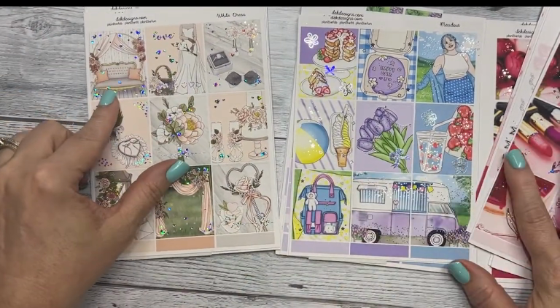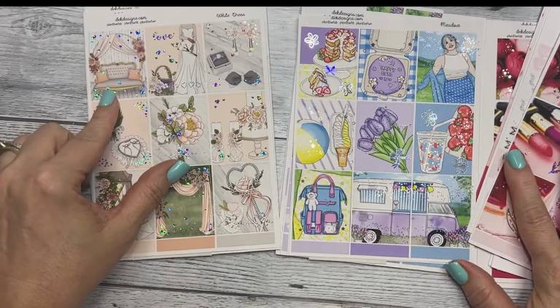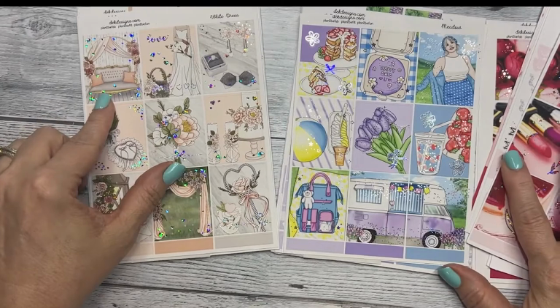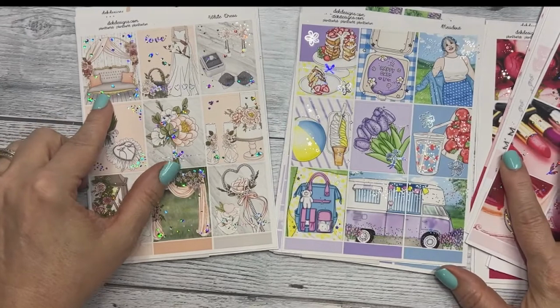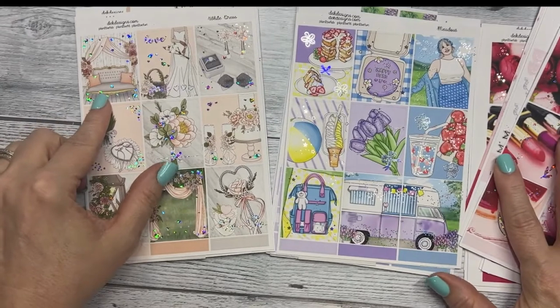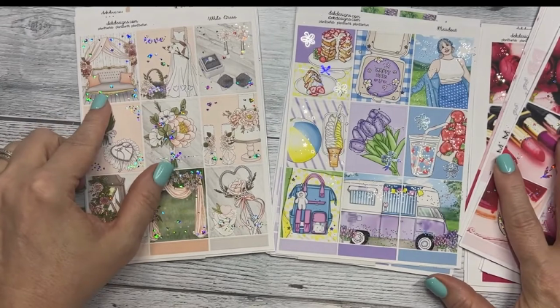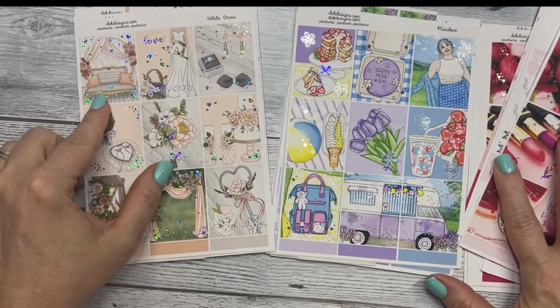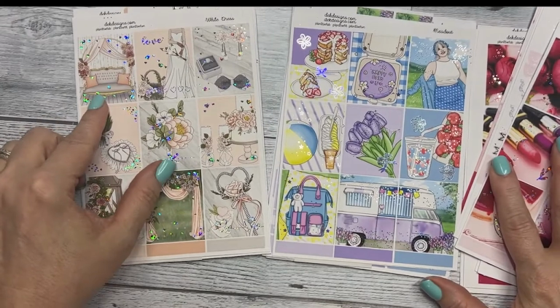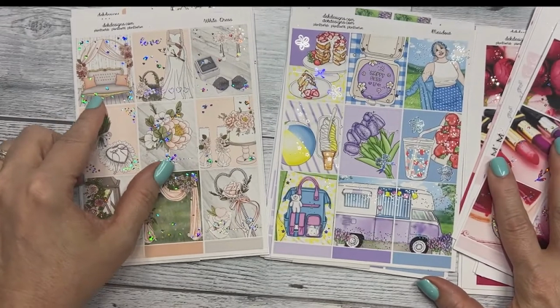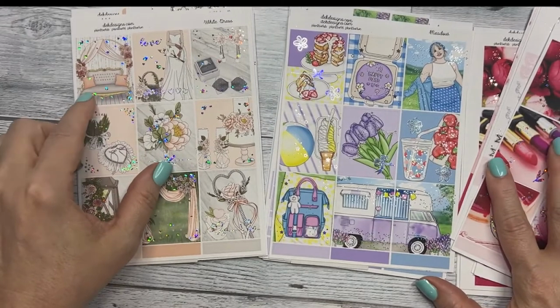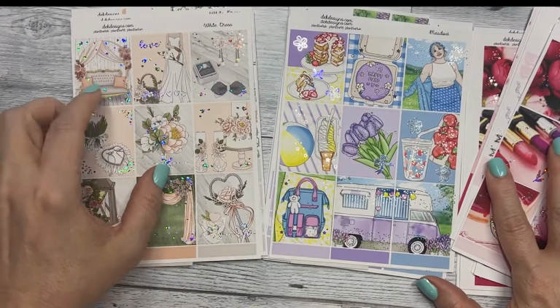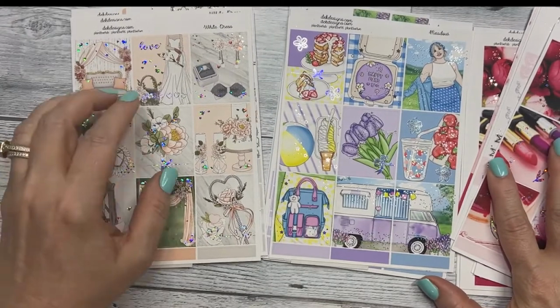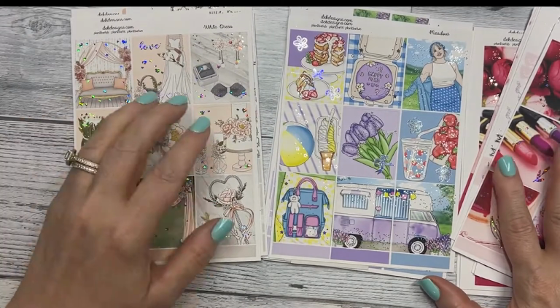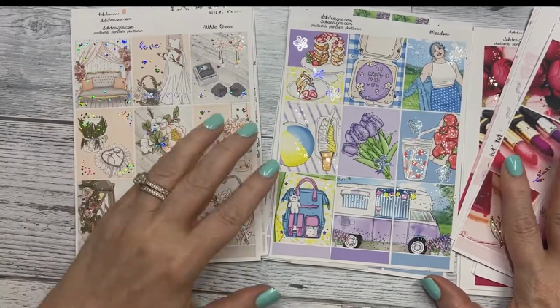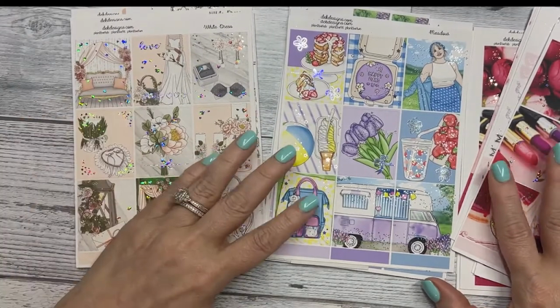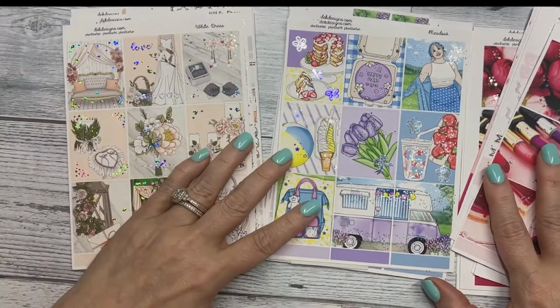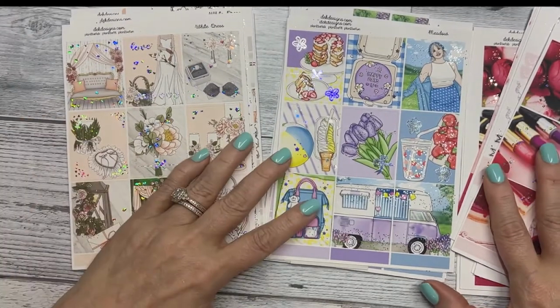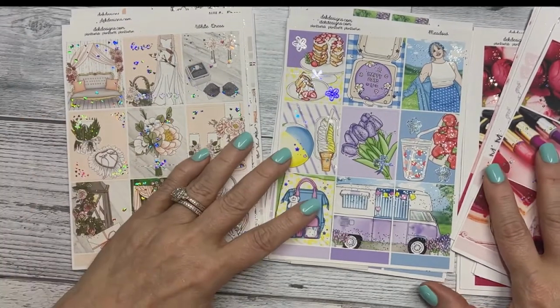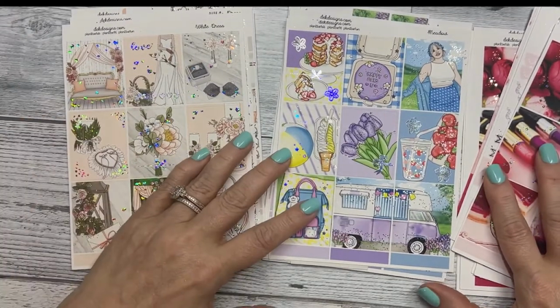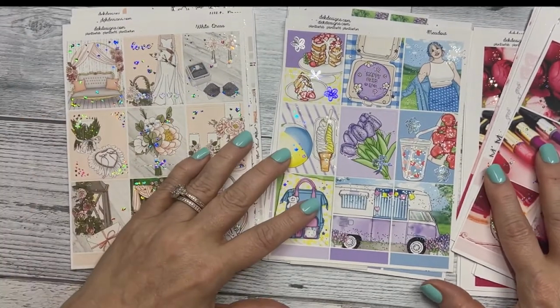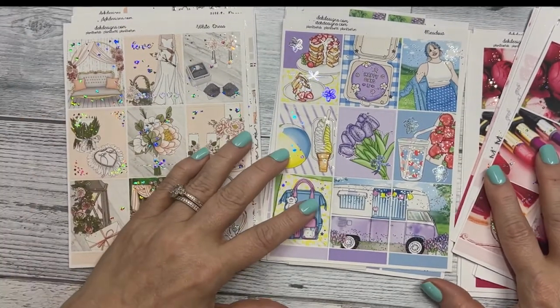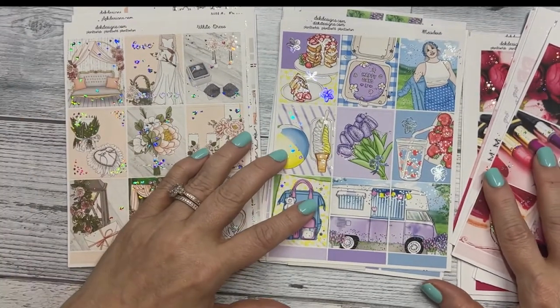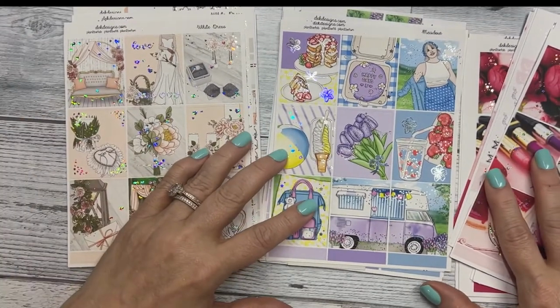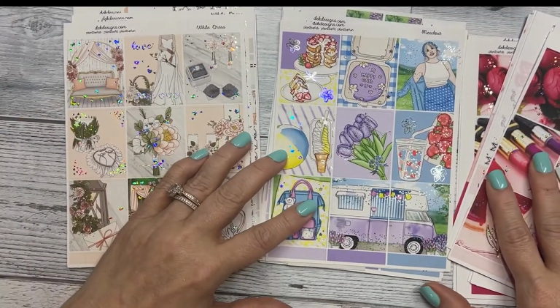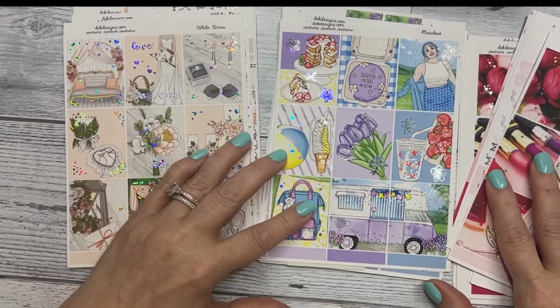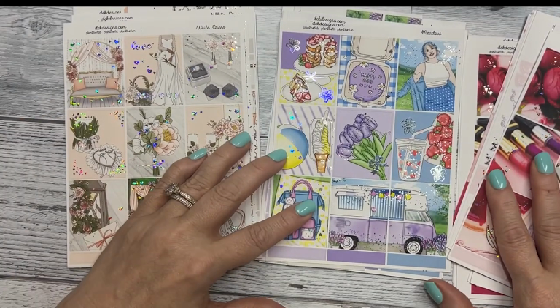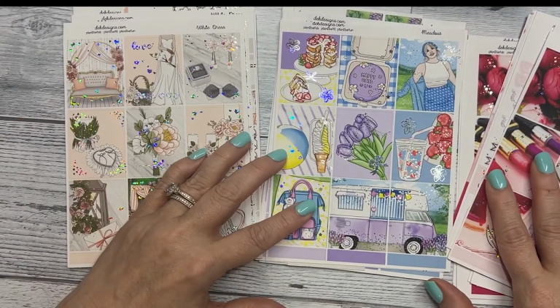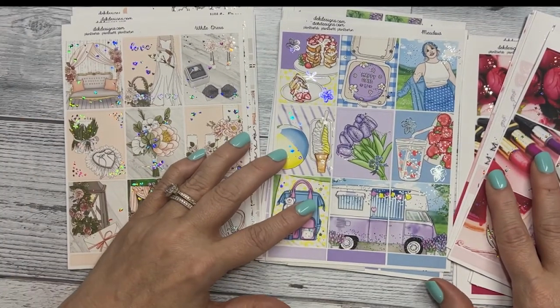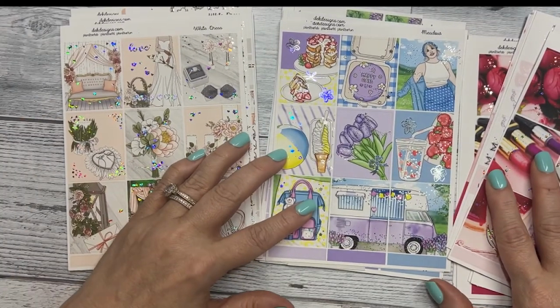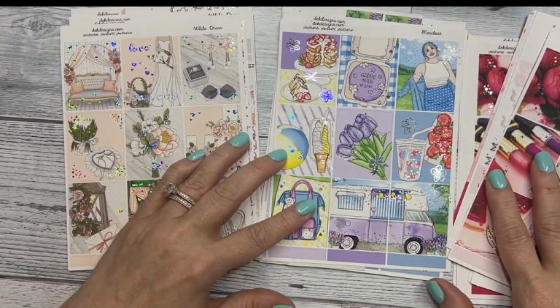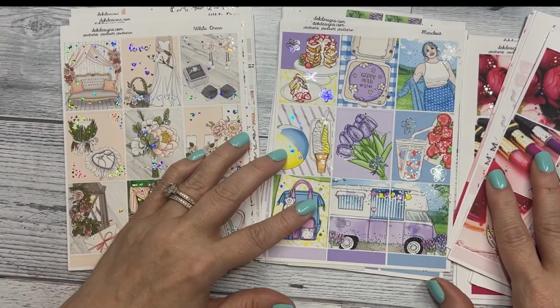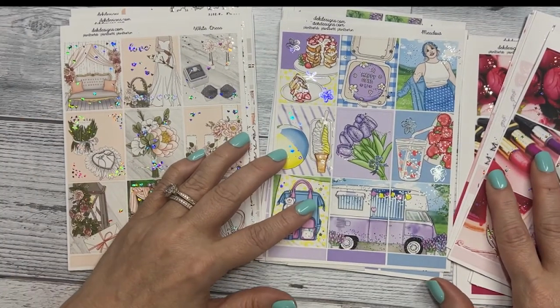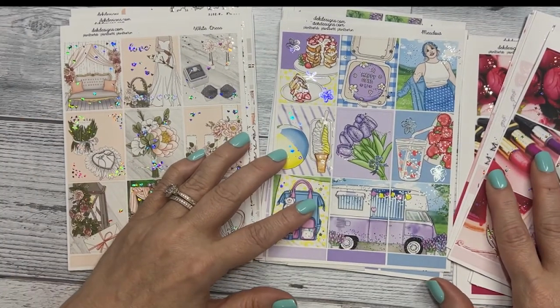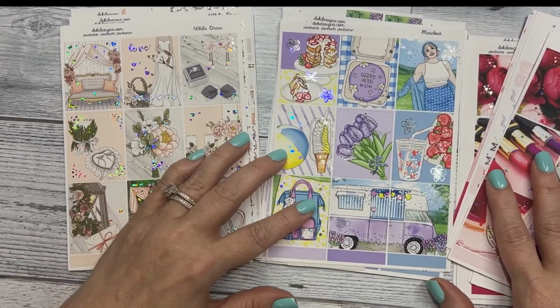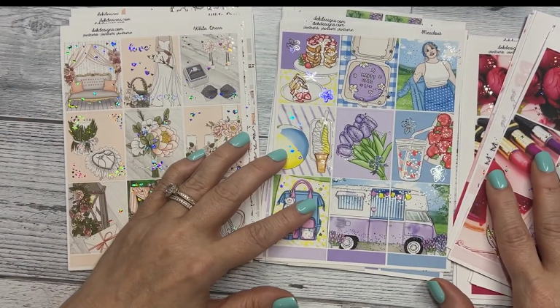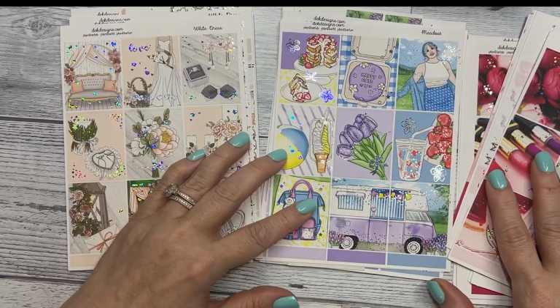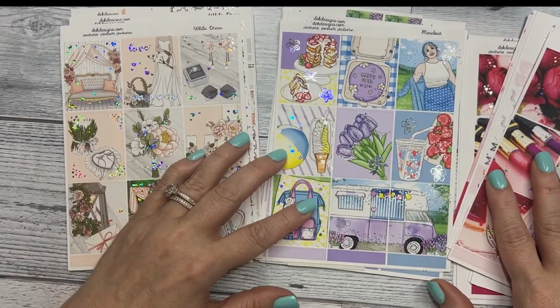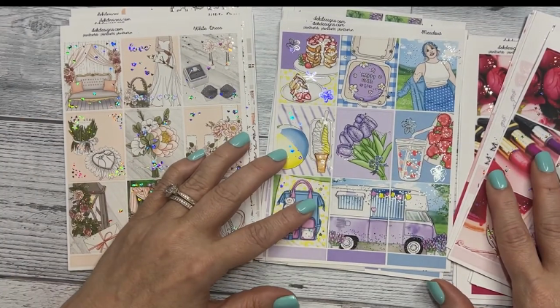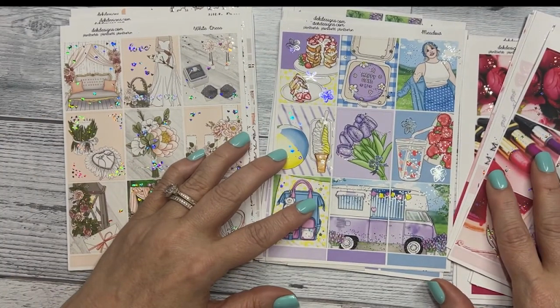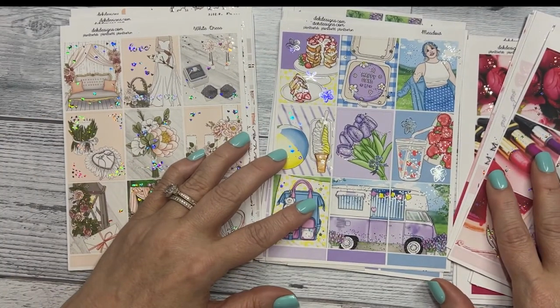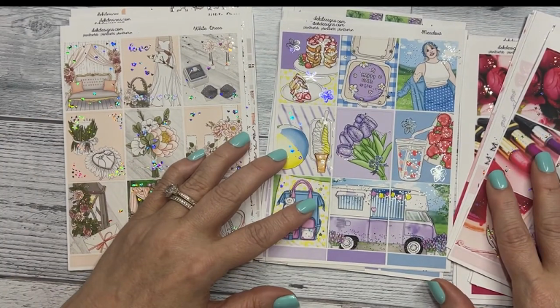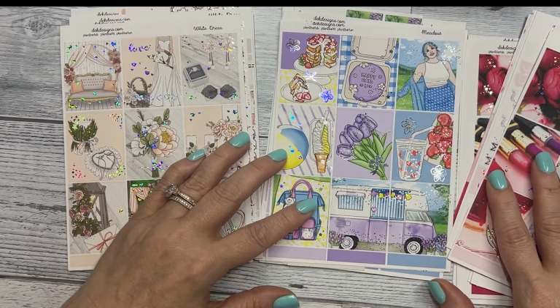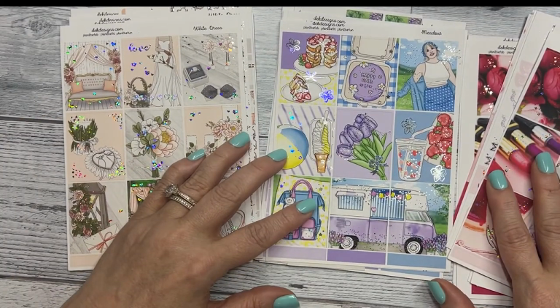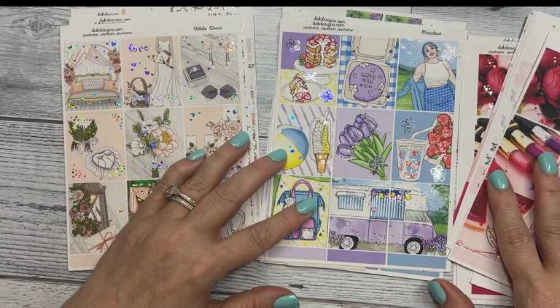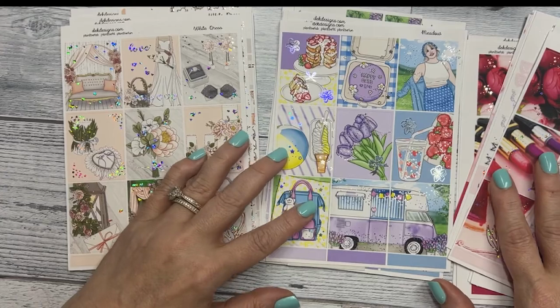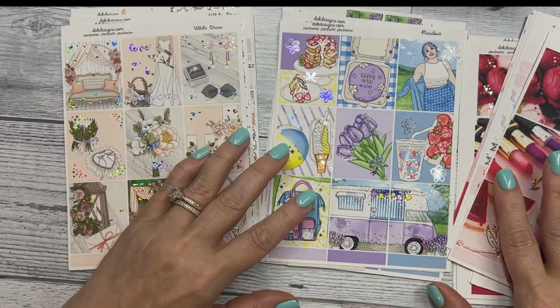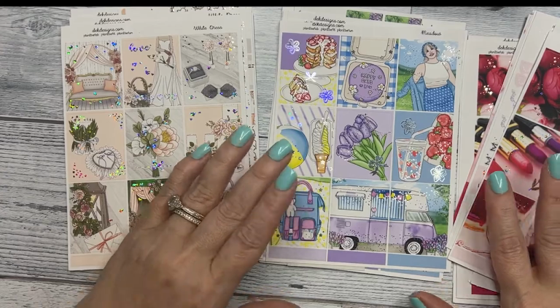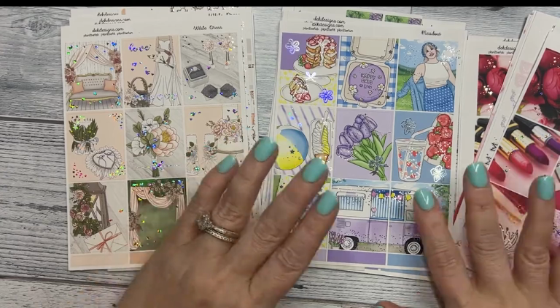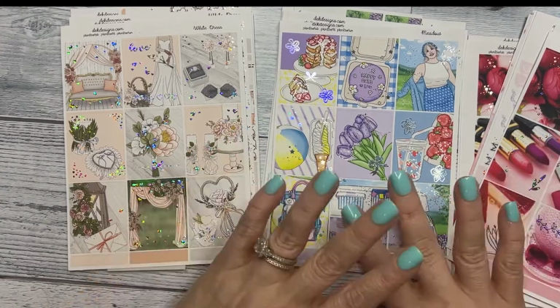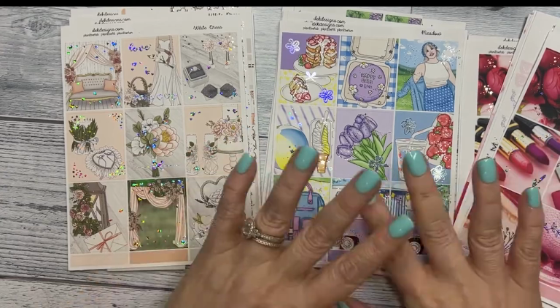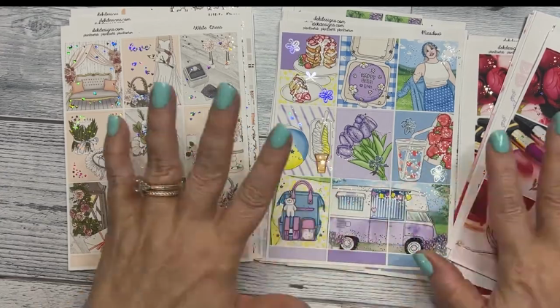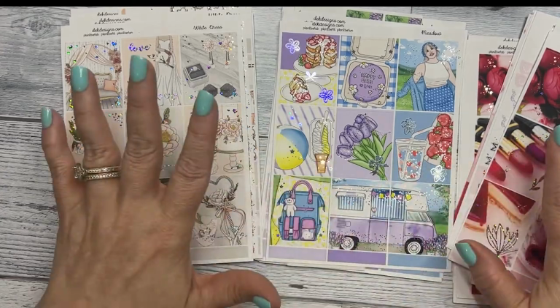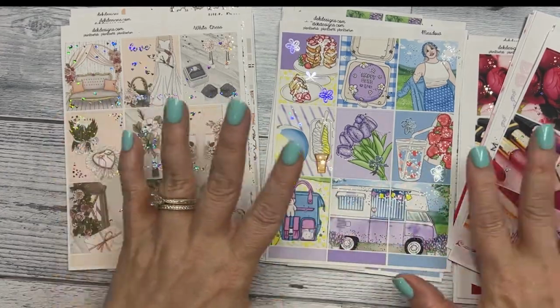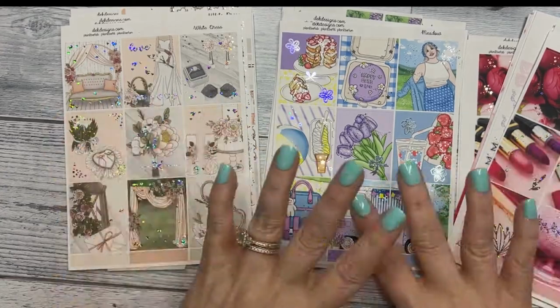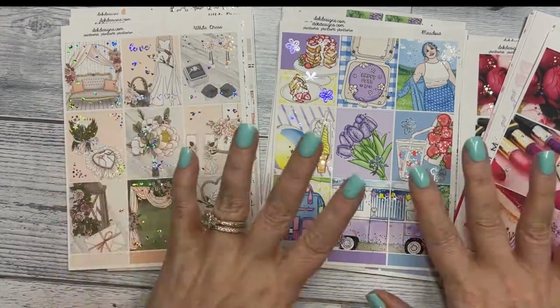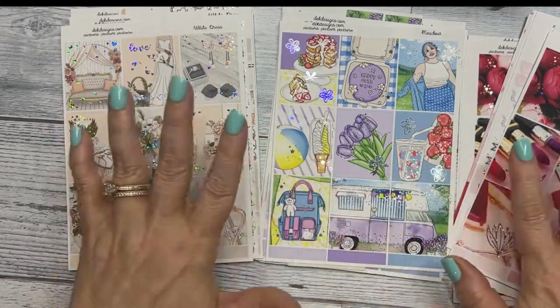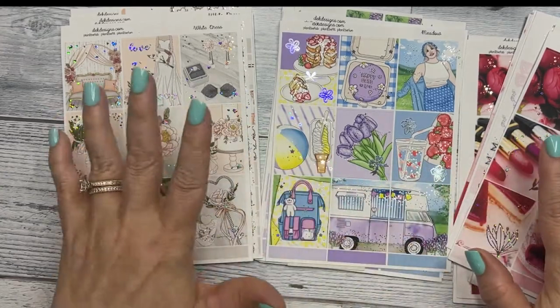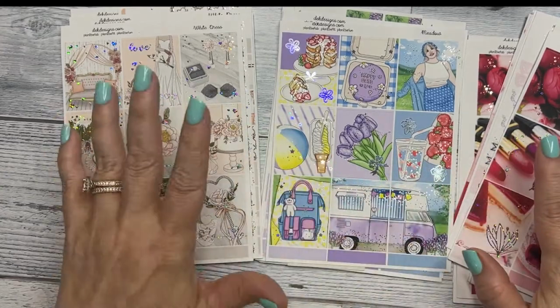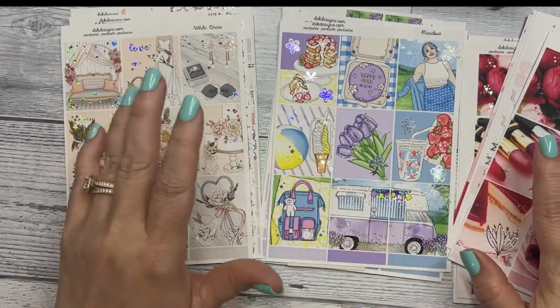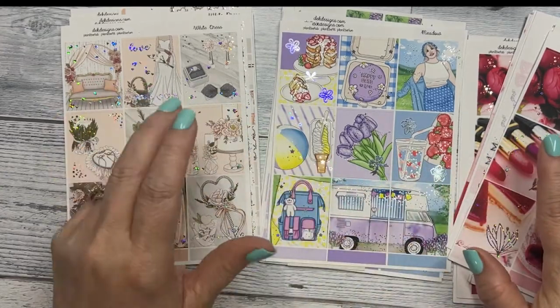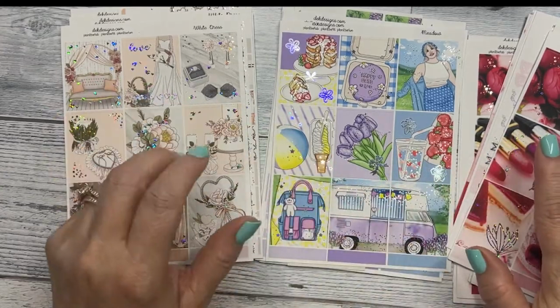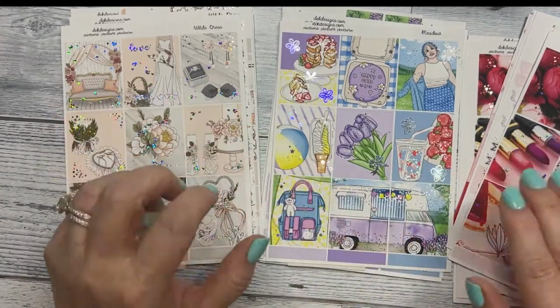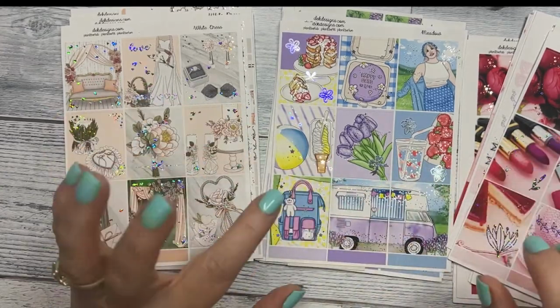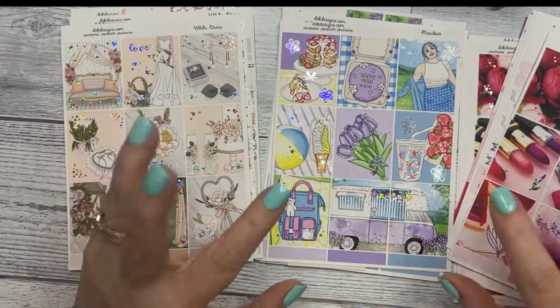Those are our new releases for today. I hope you have a fabulous Sunday, and we'll see you soon. Bye!